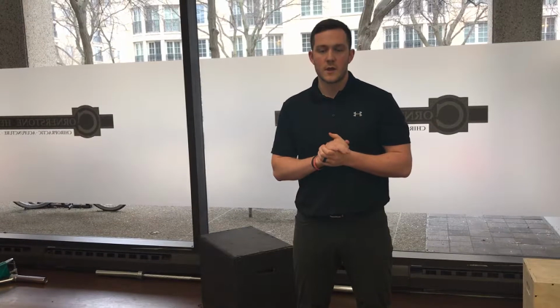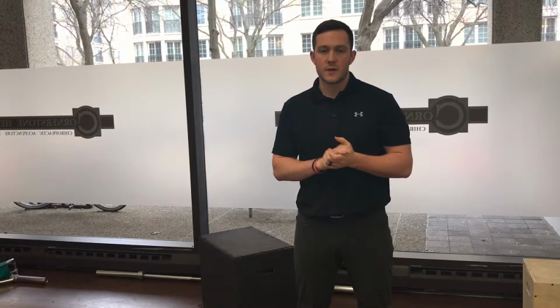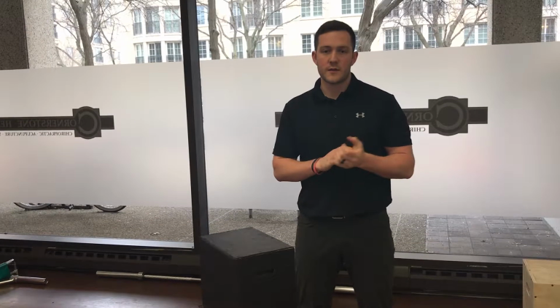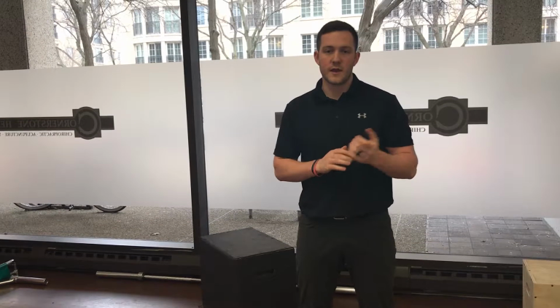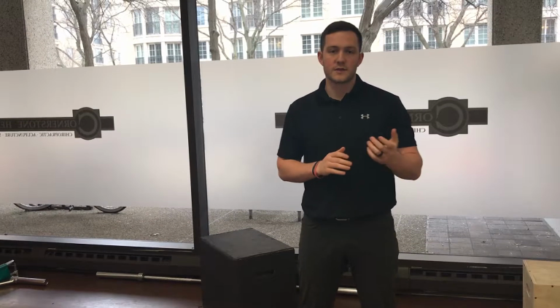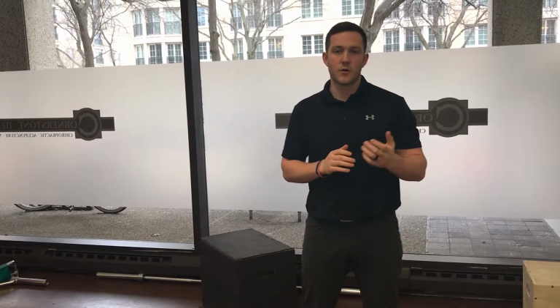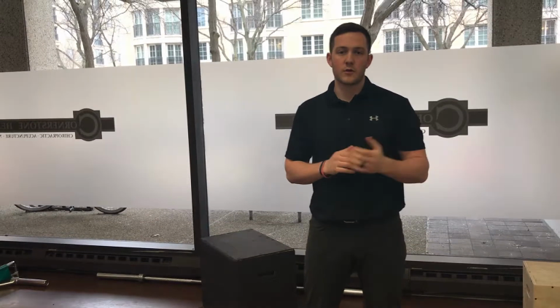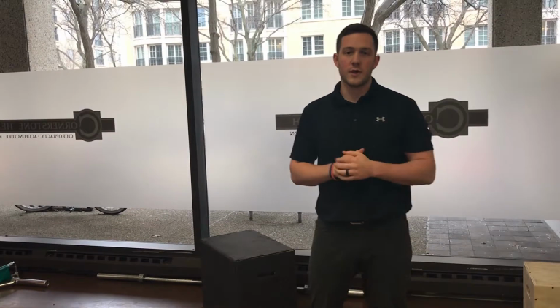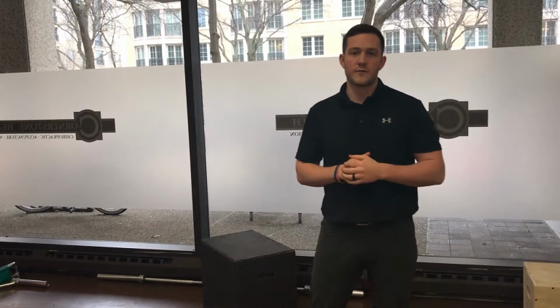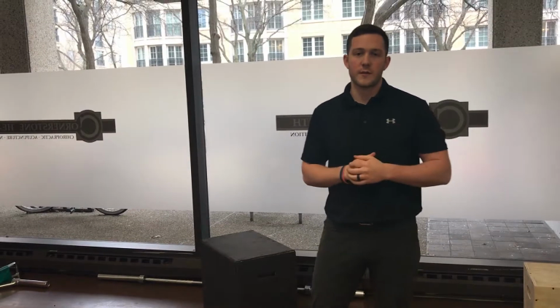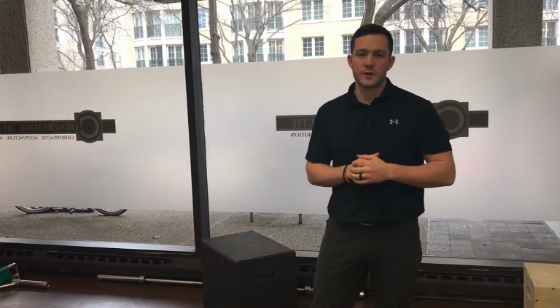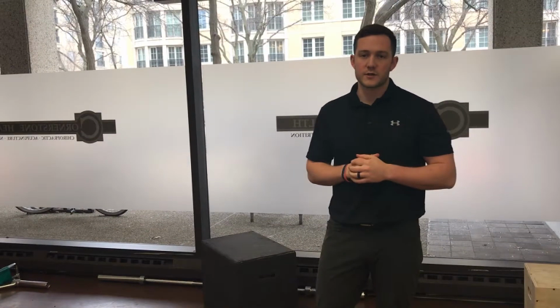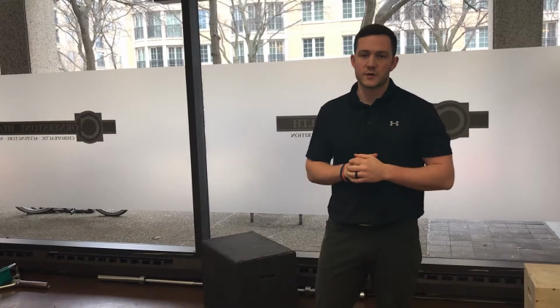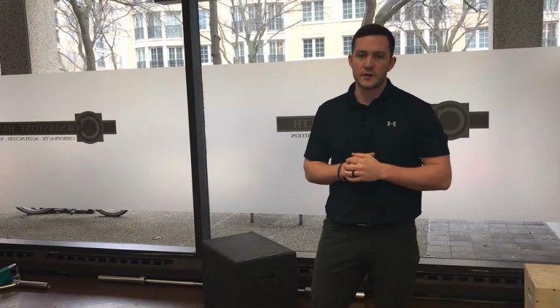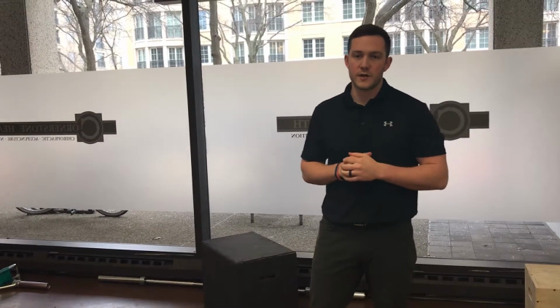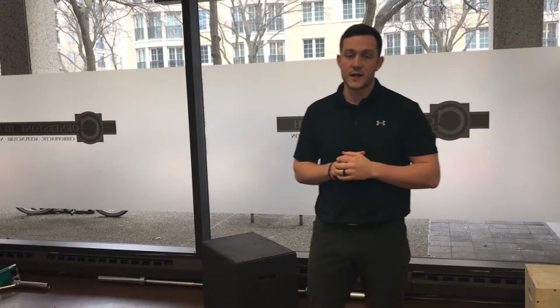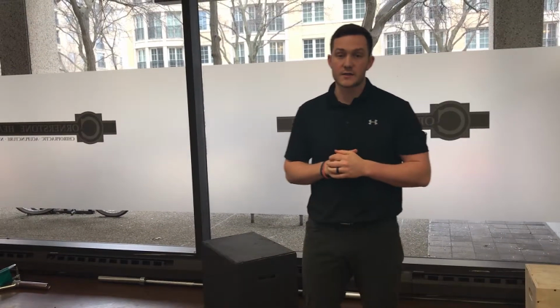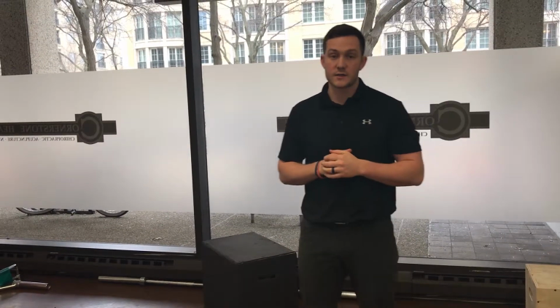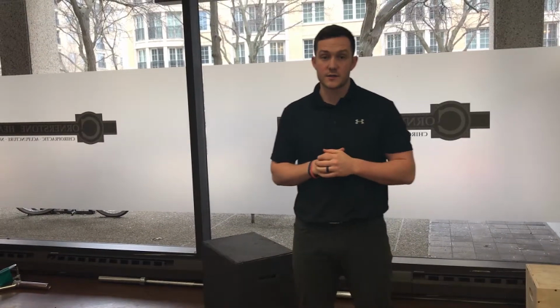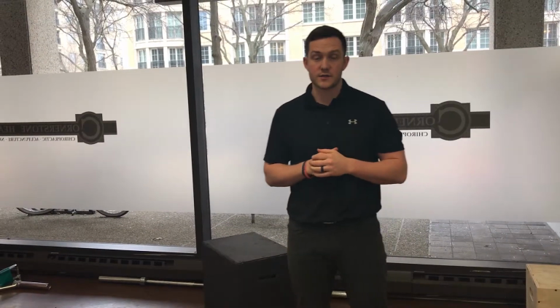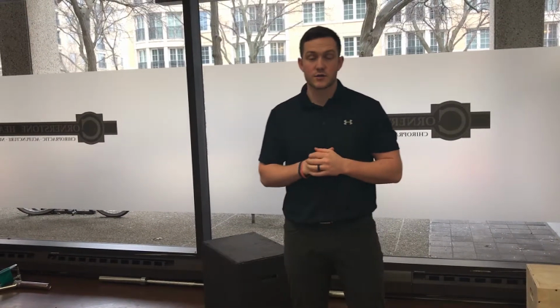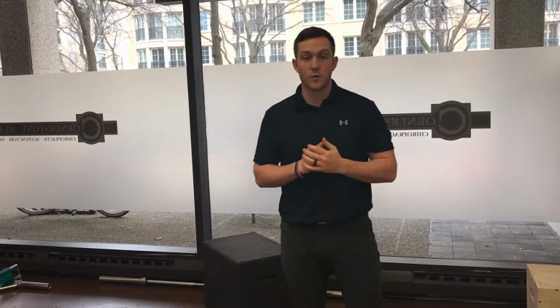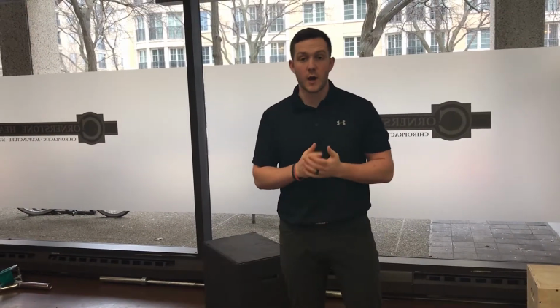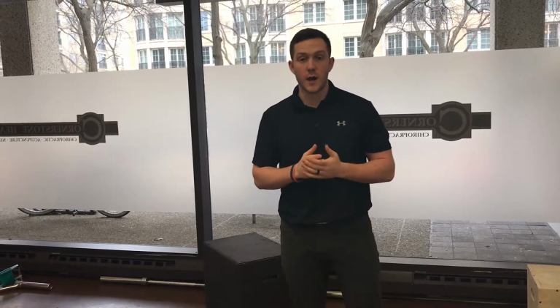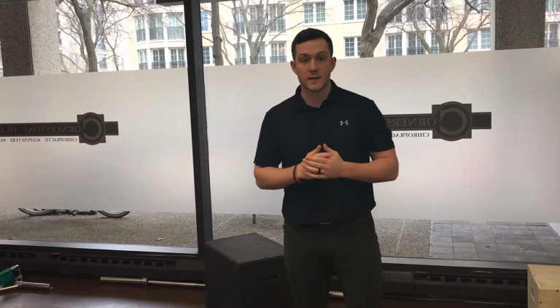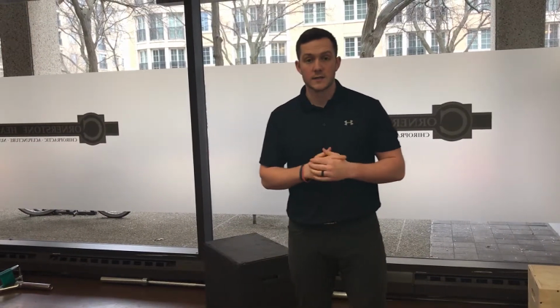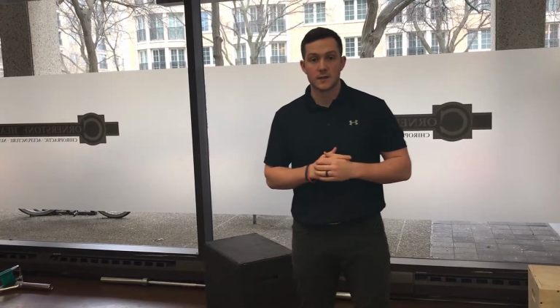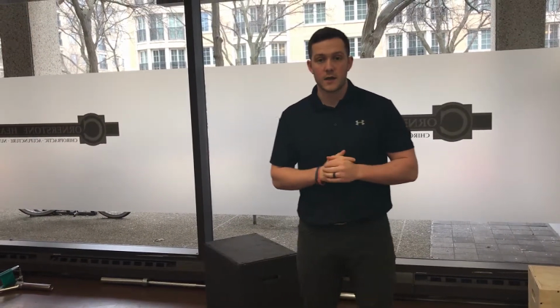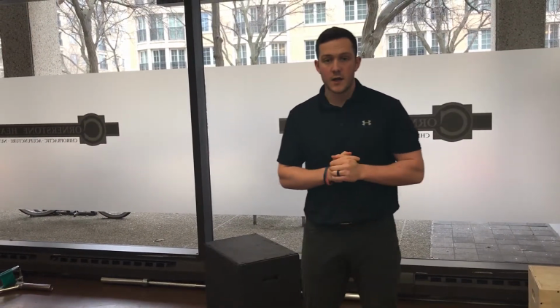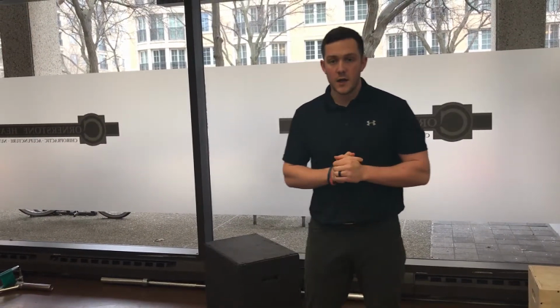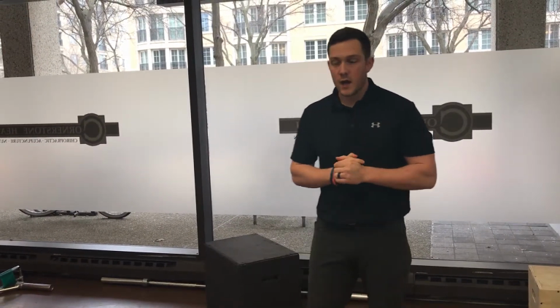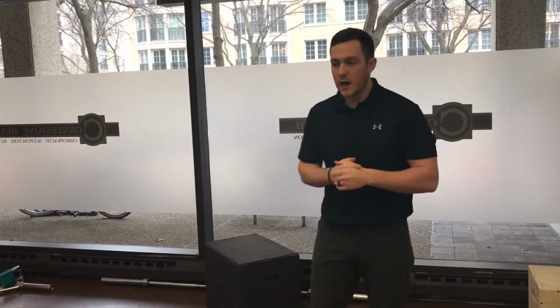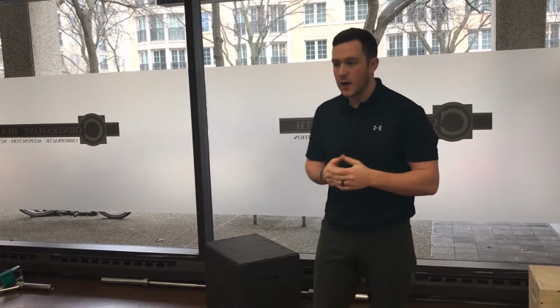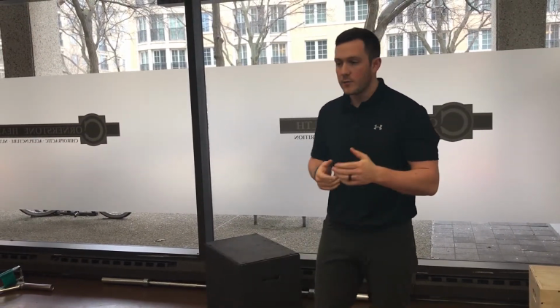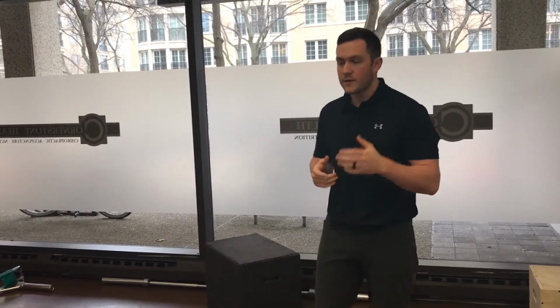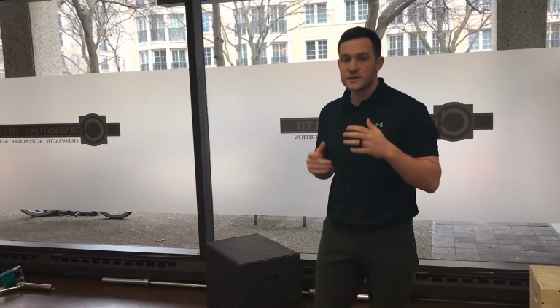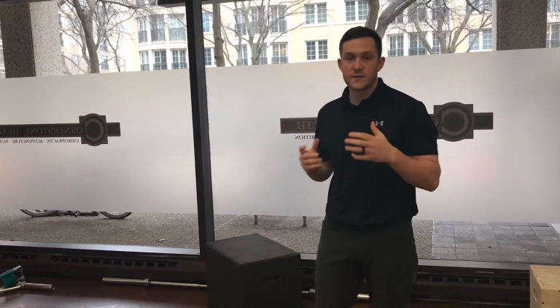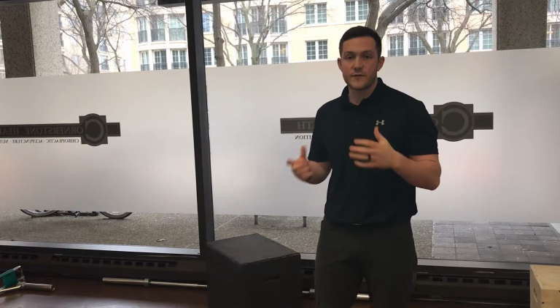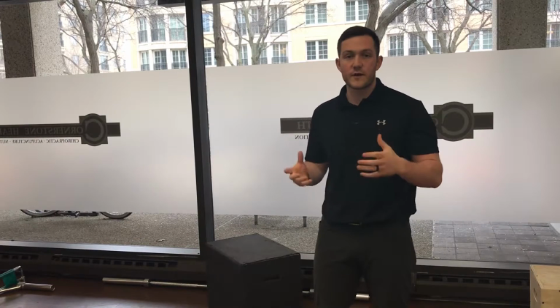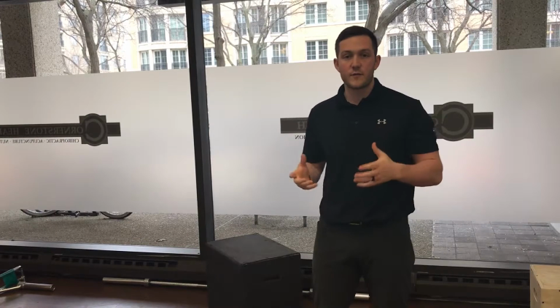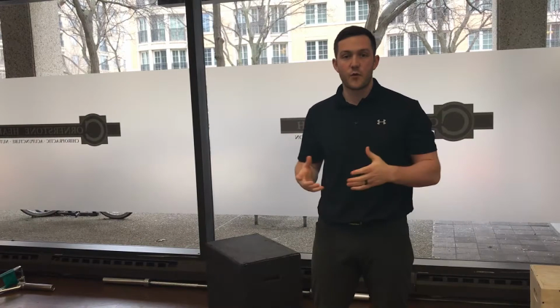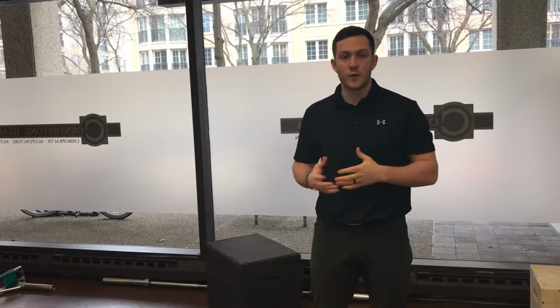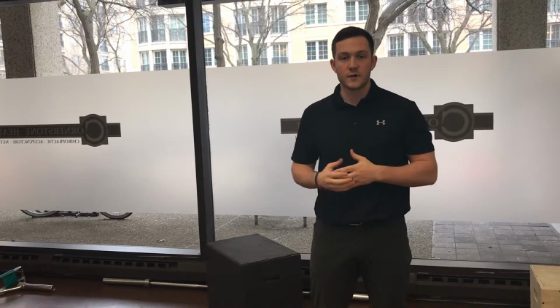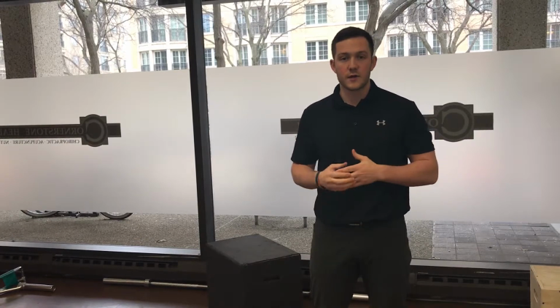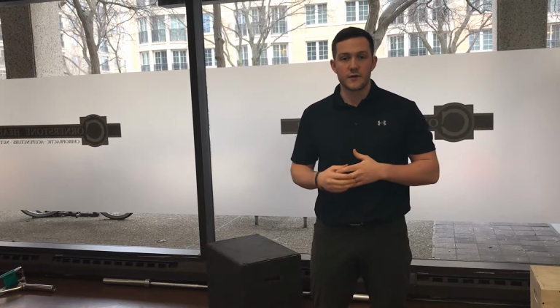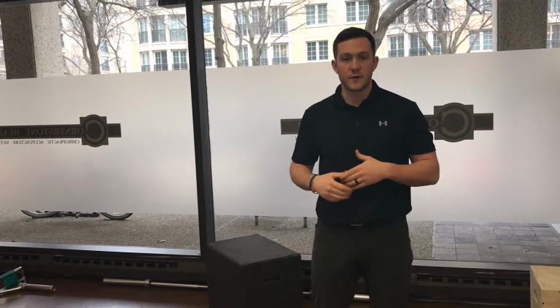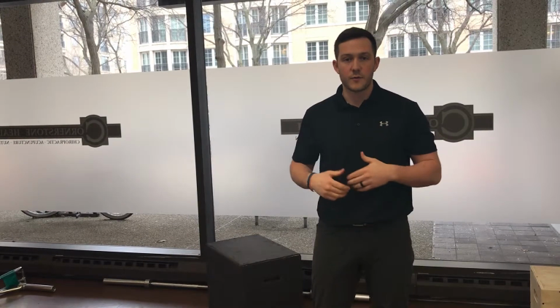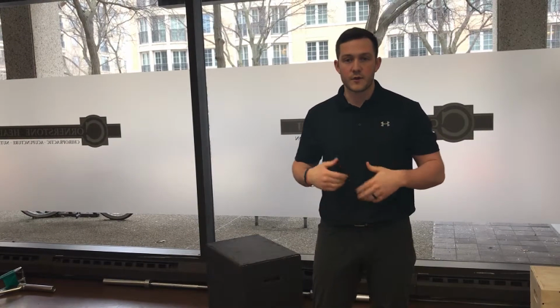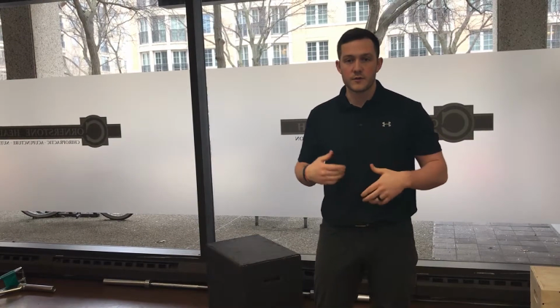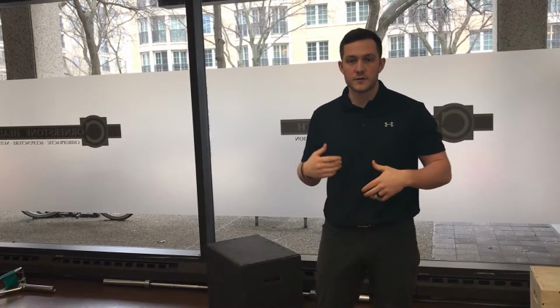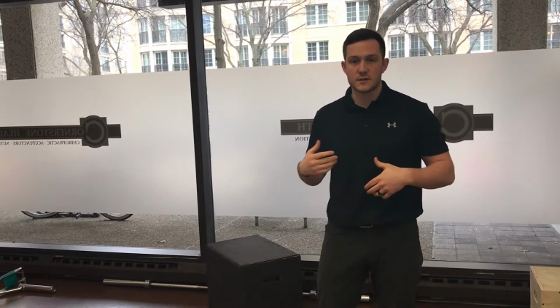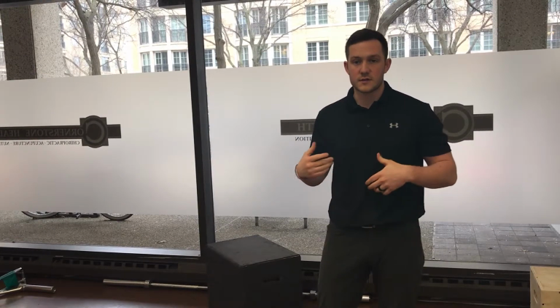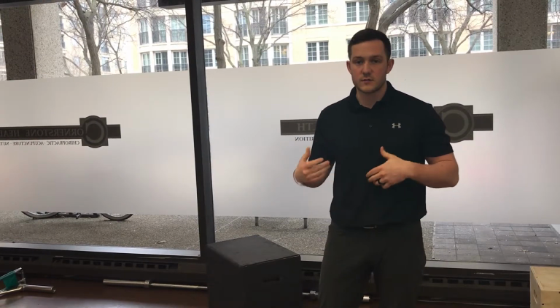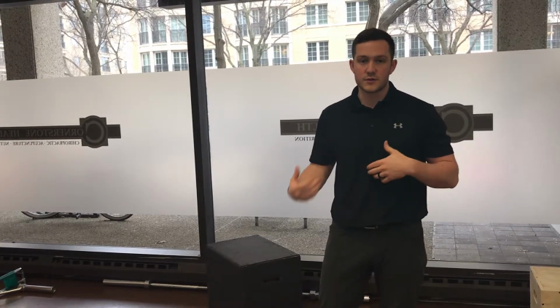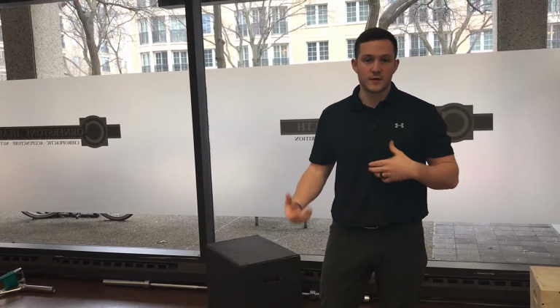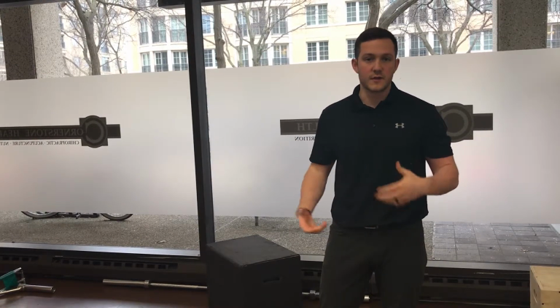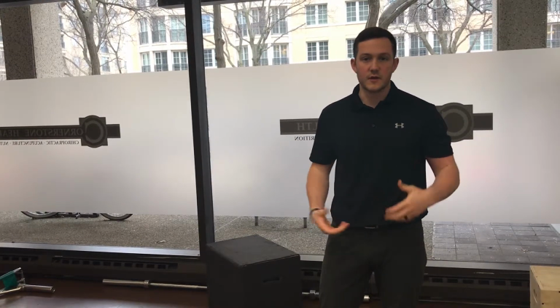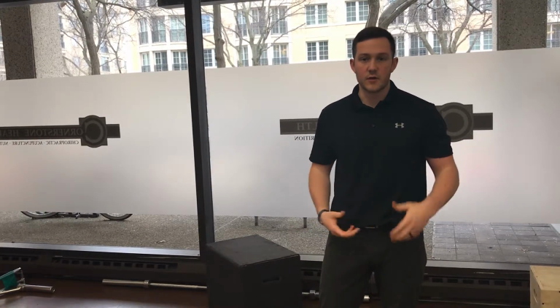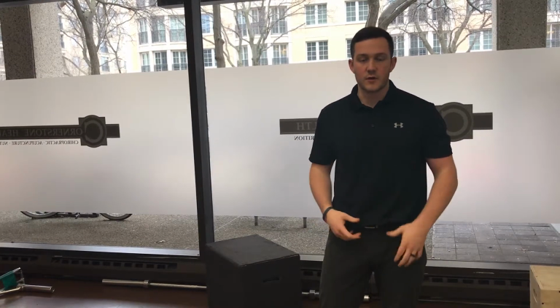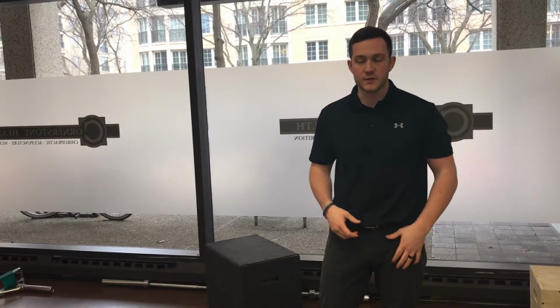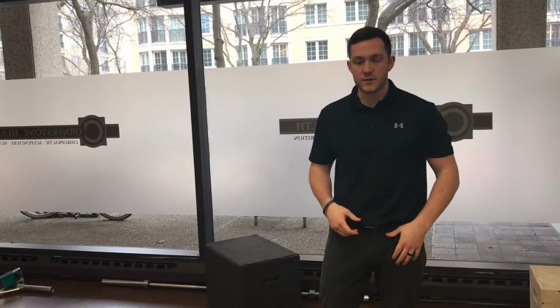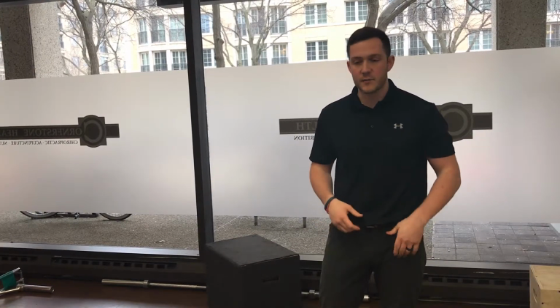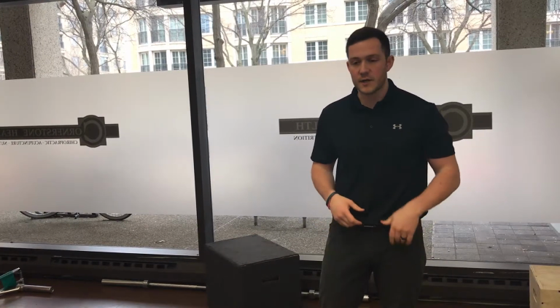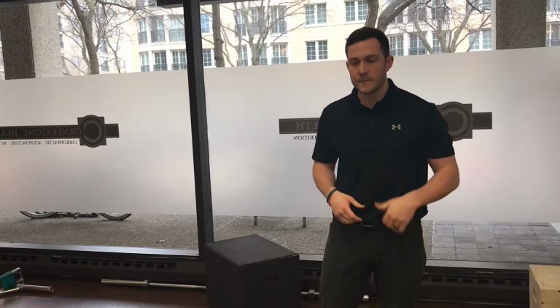The next core lift I'm going to show you is the squat. This is a very important lift that we use to strengthen the lower extremity.